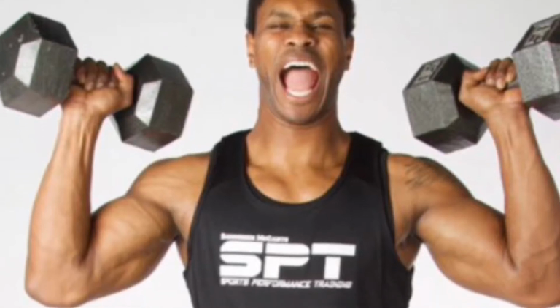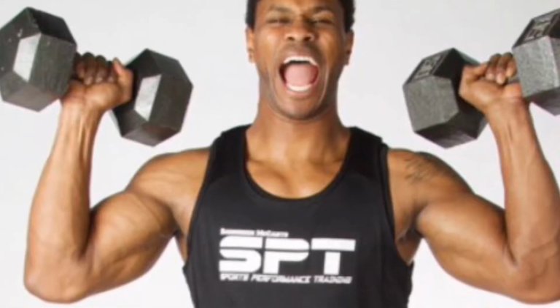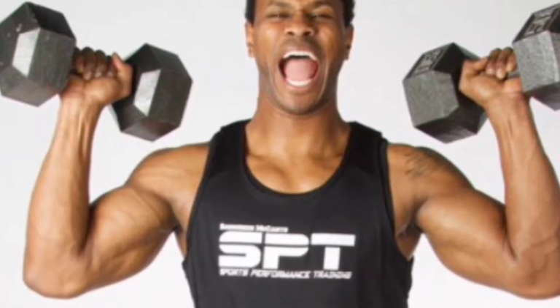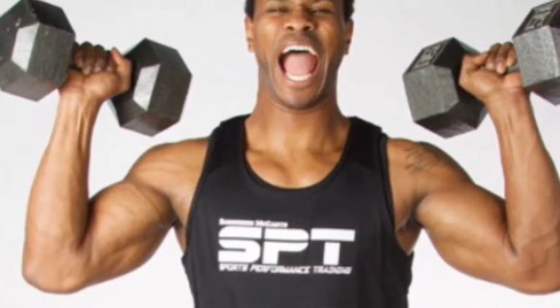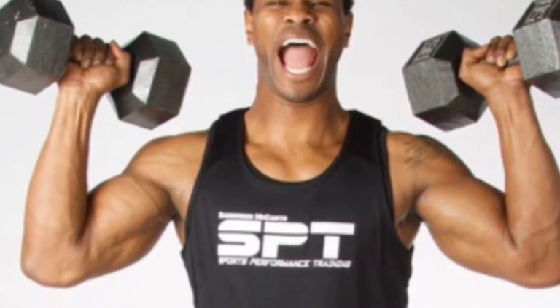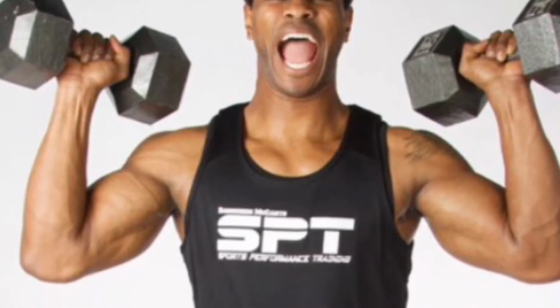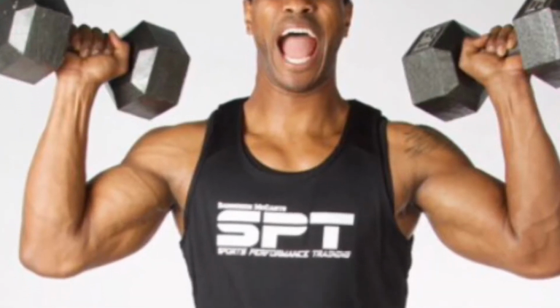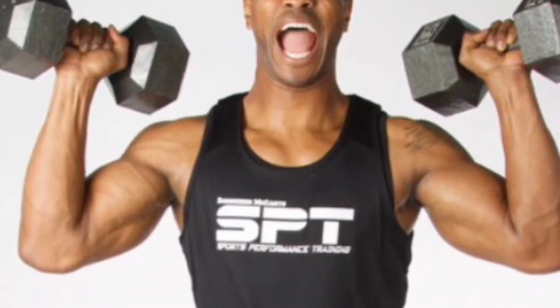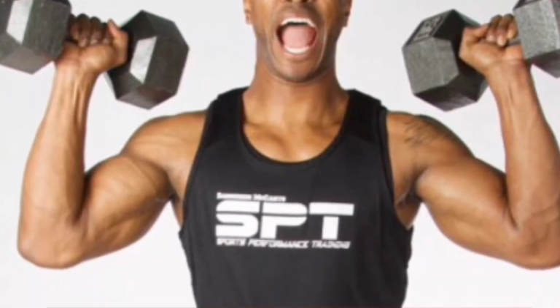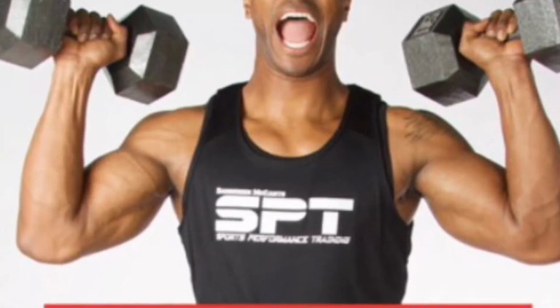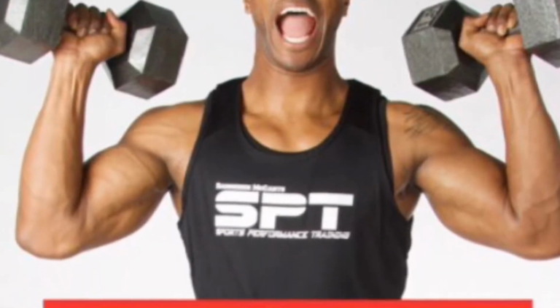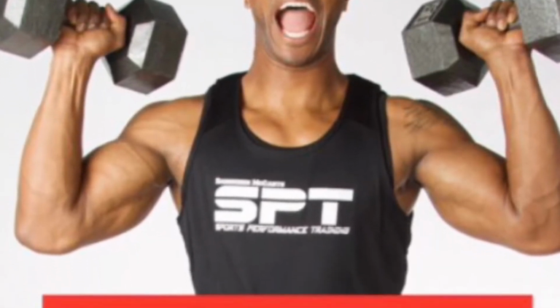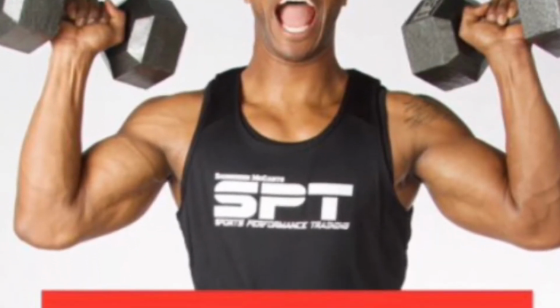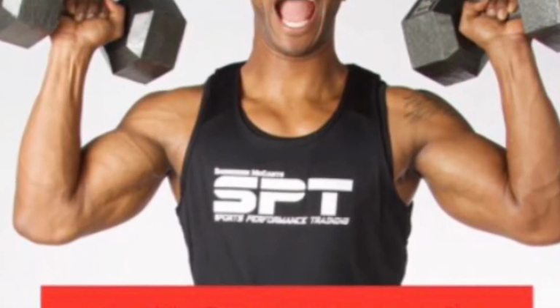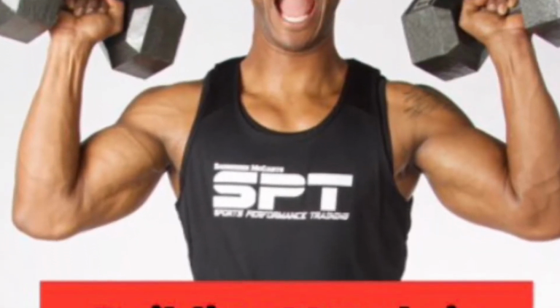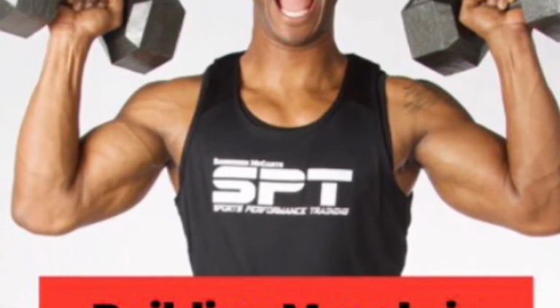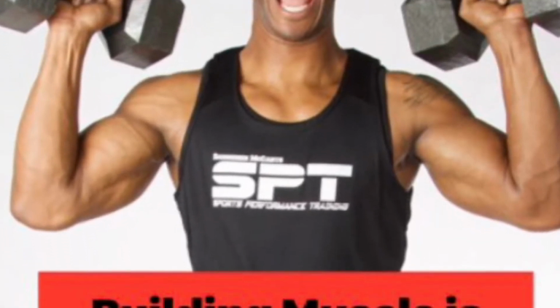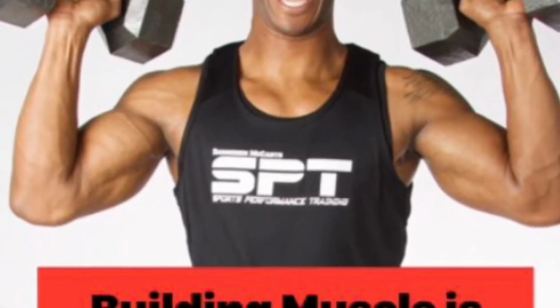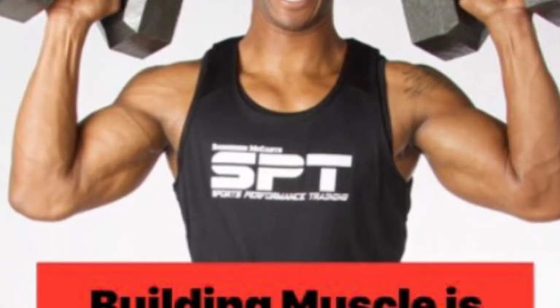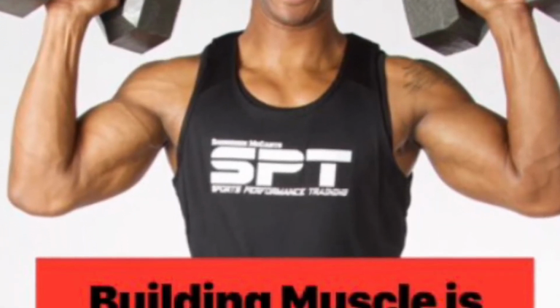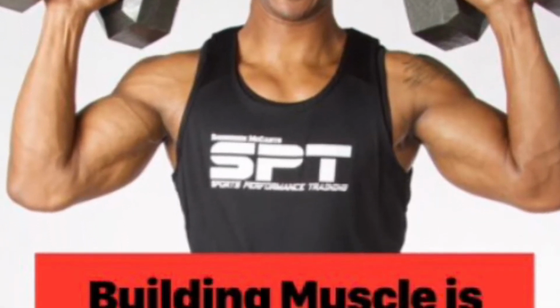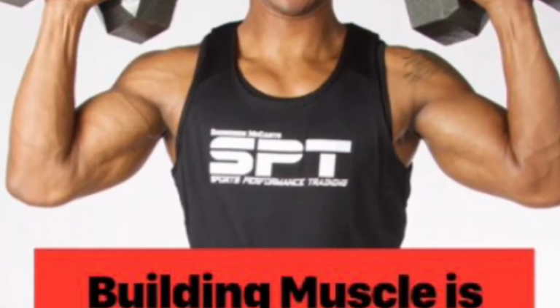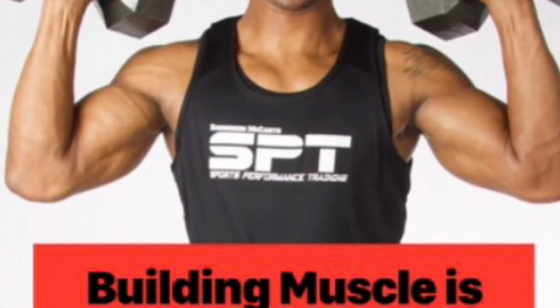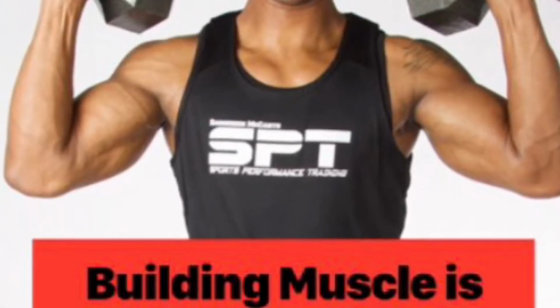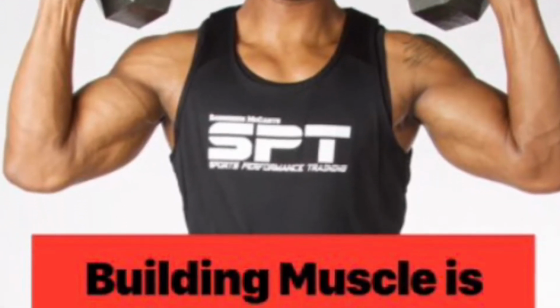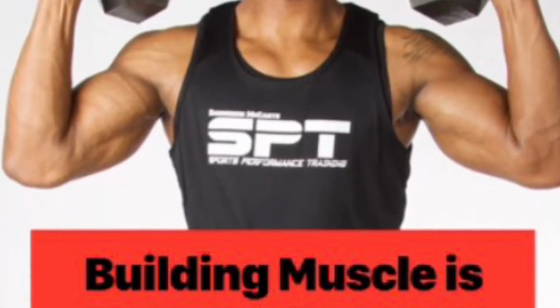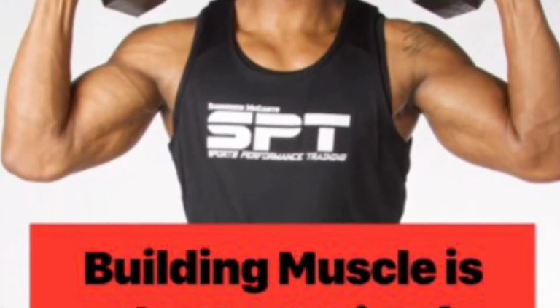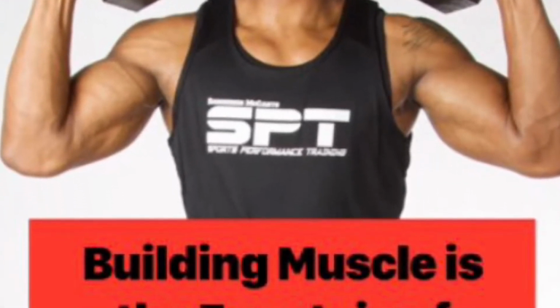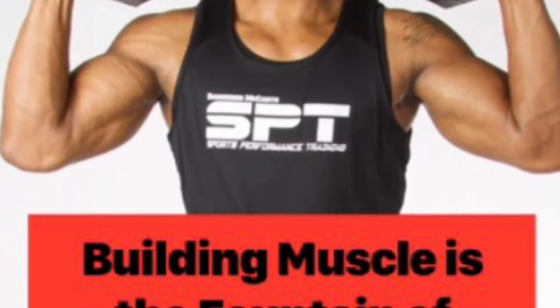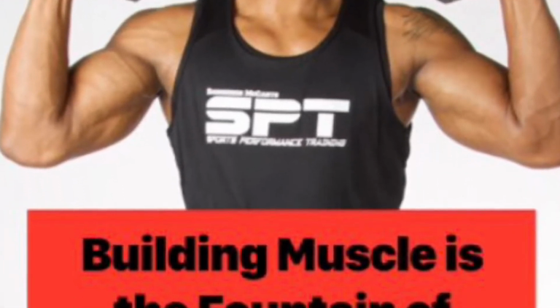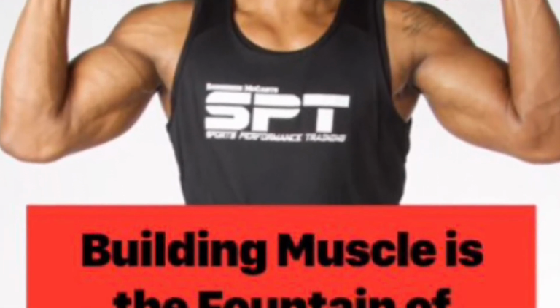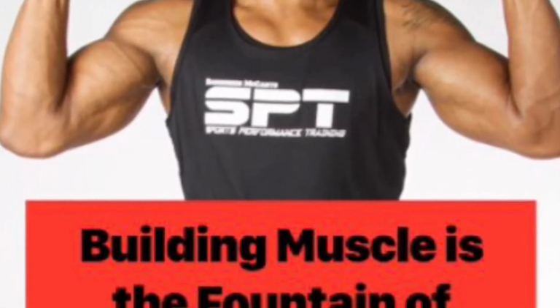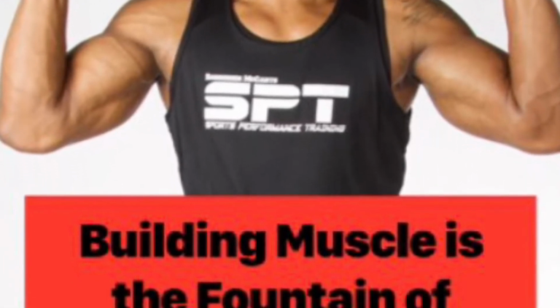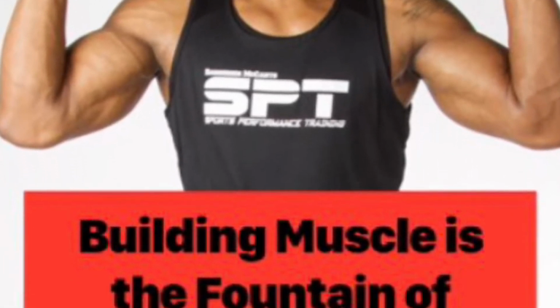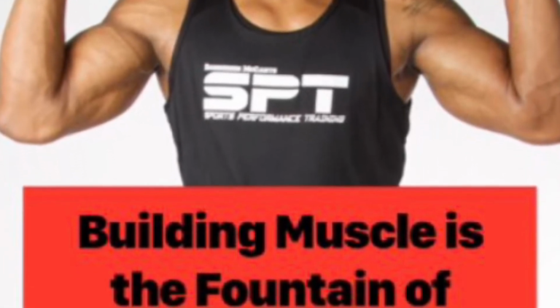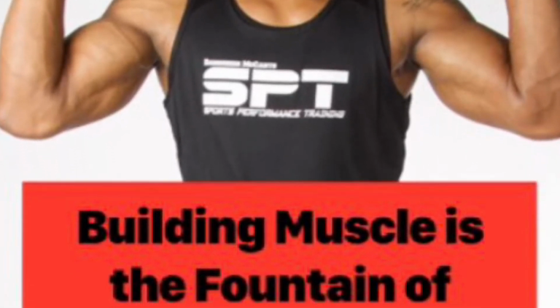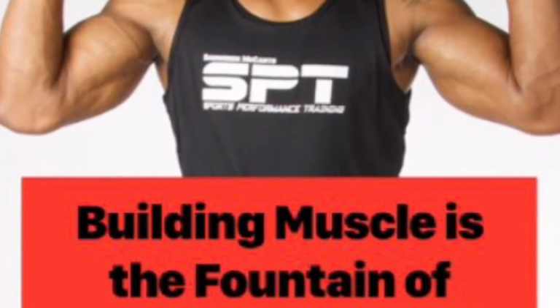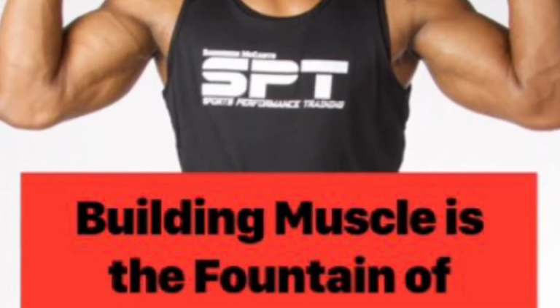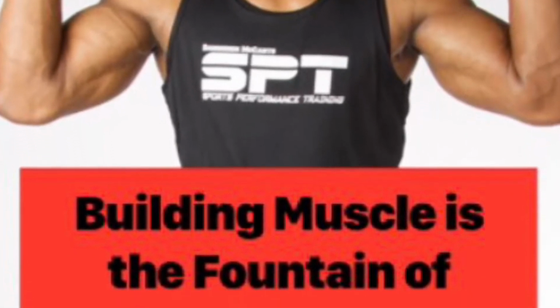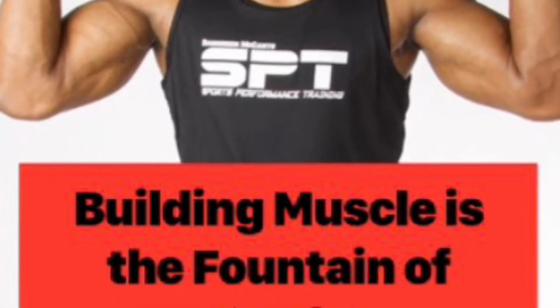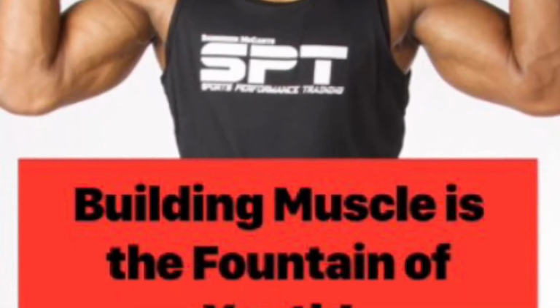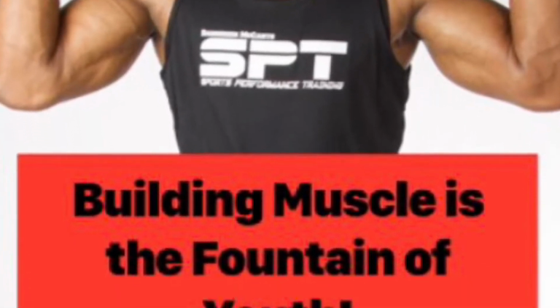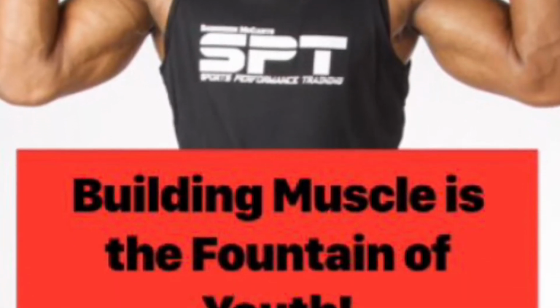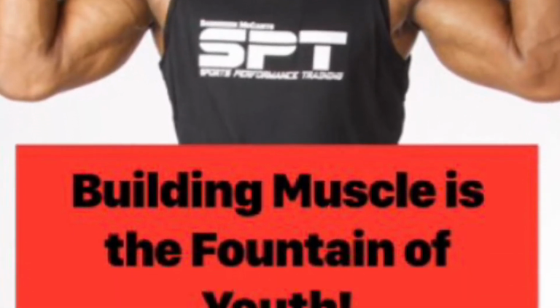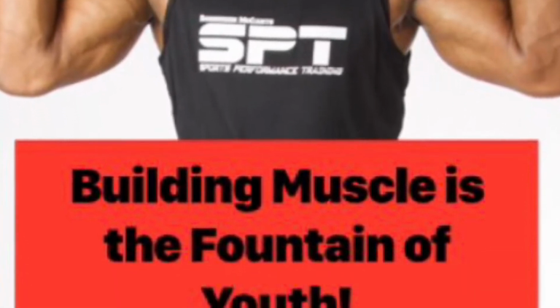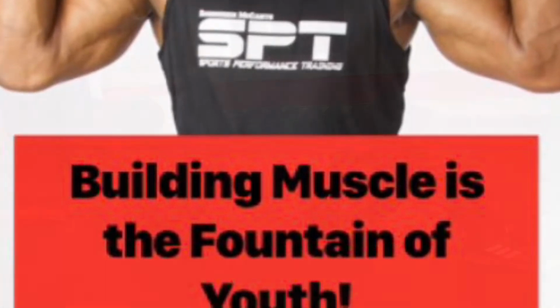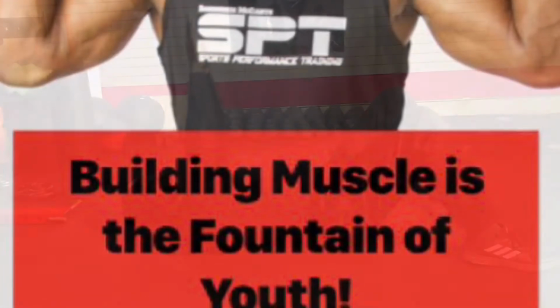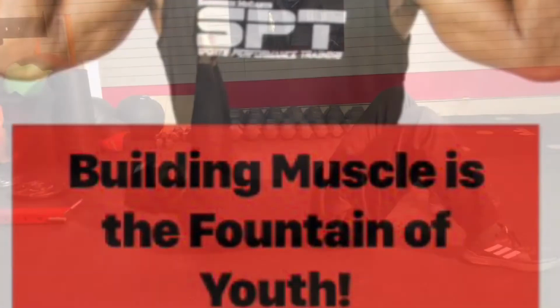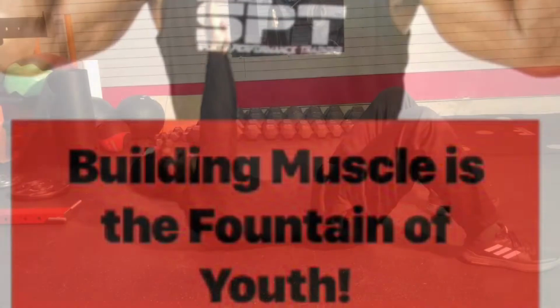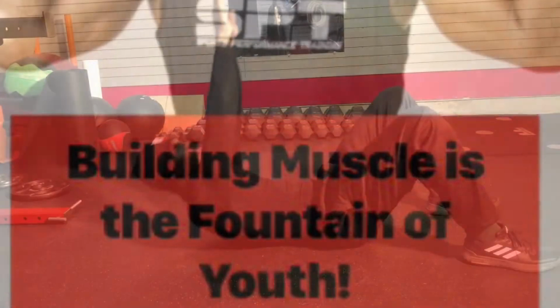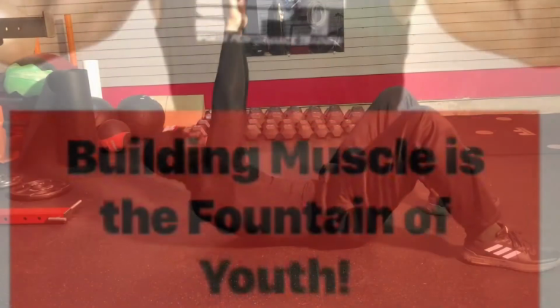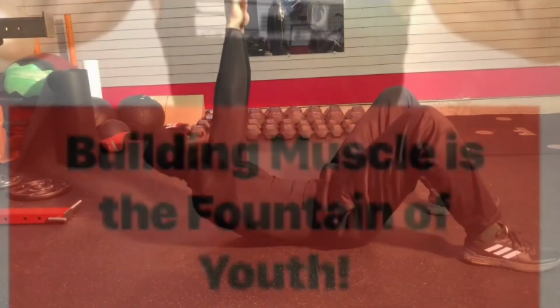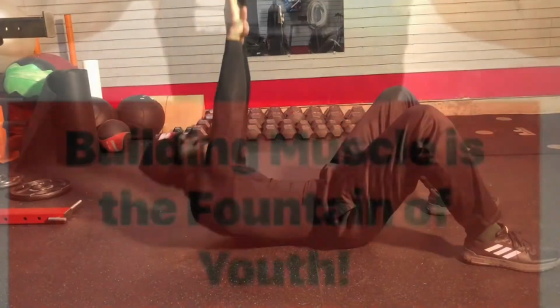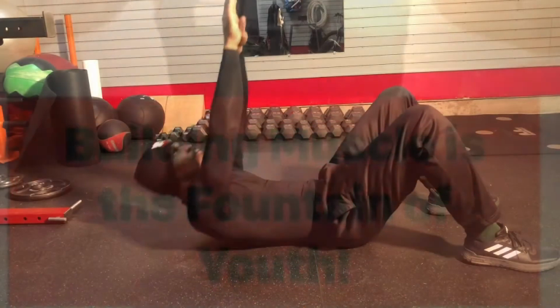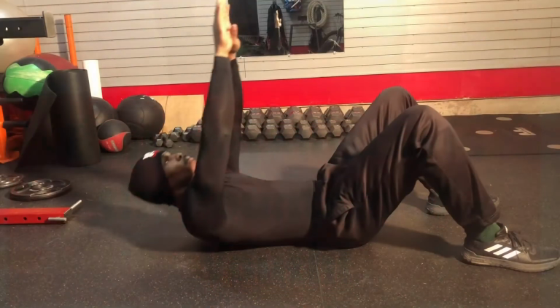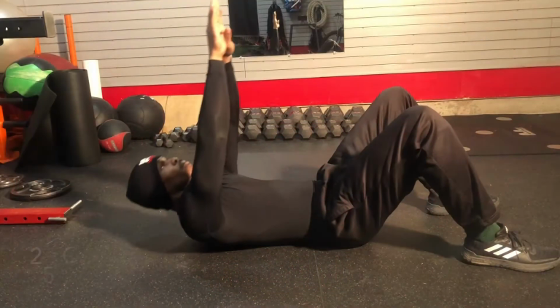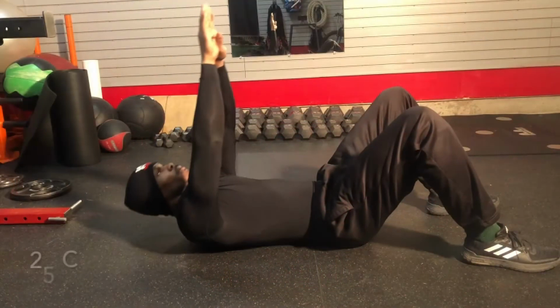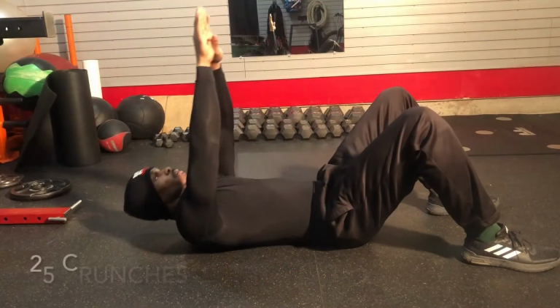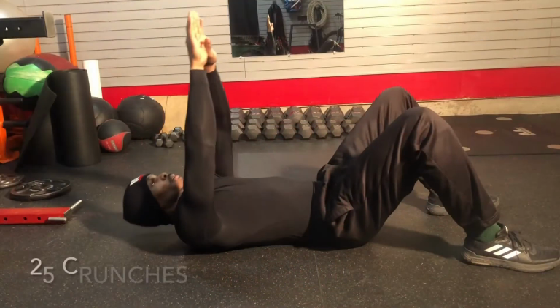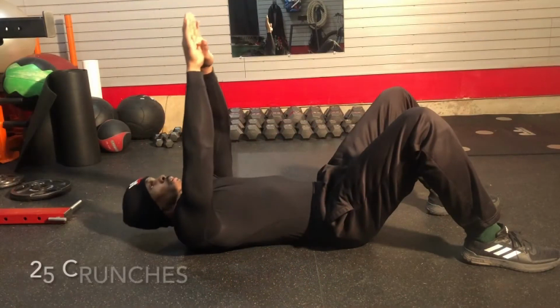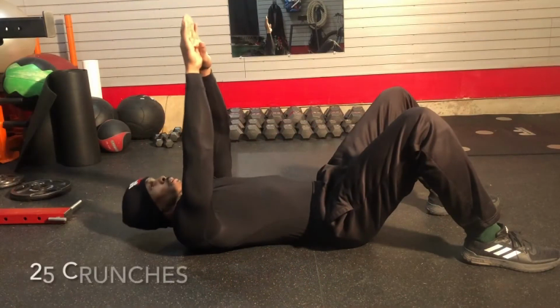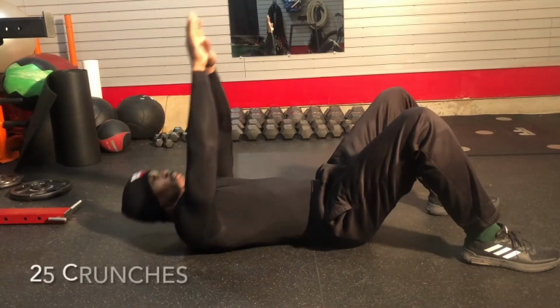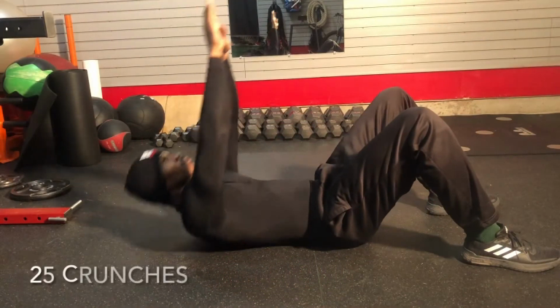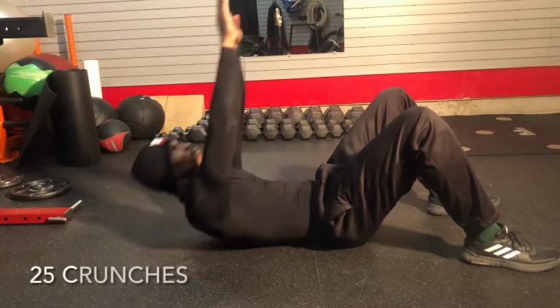Good day everyone. It's a great day to be alive. Today we got a little ab circuit.